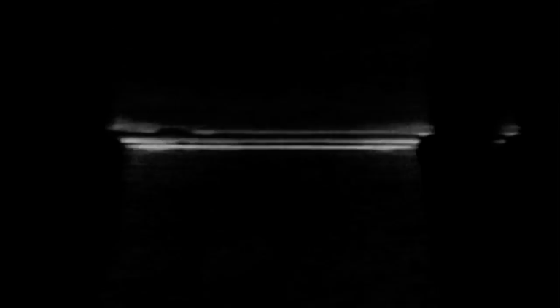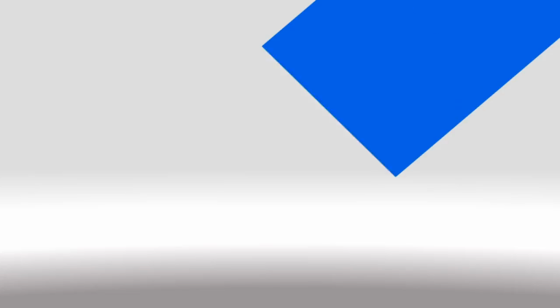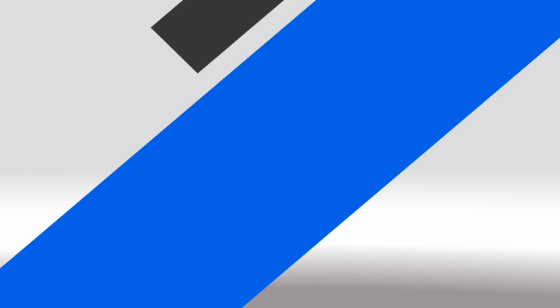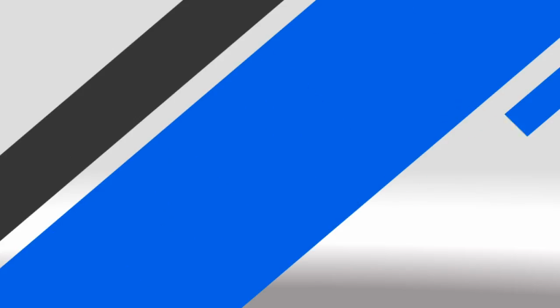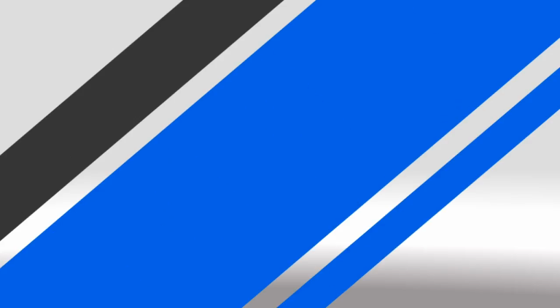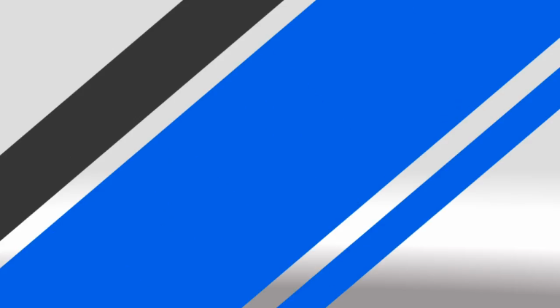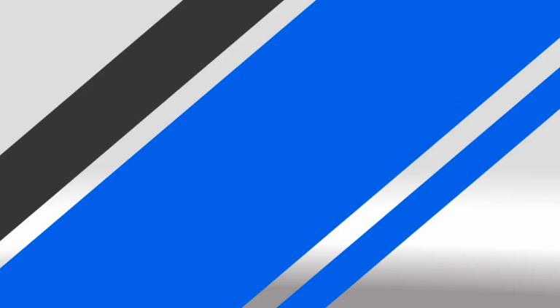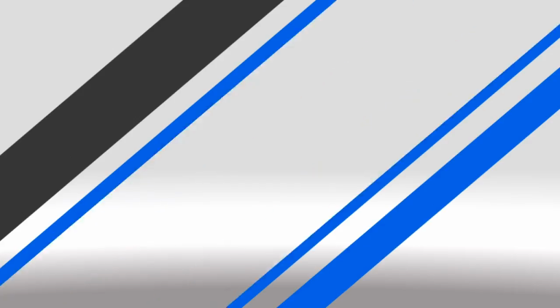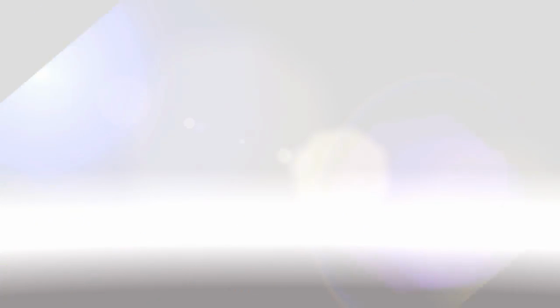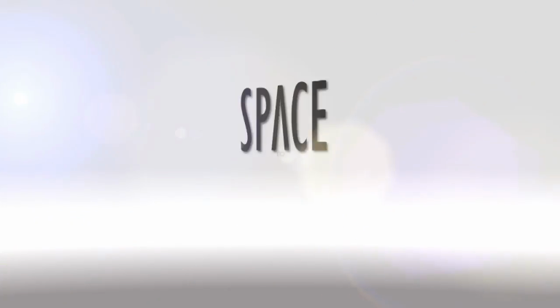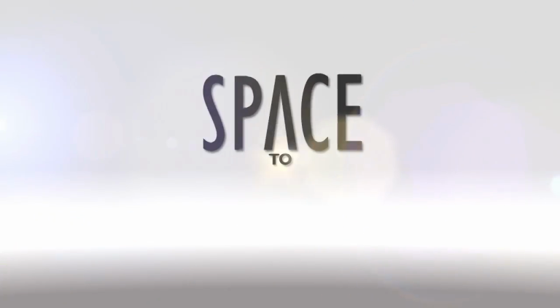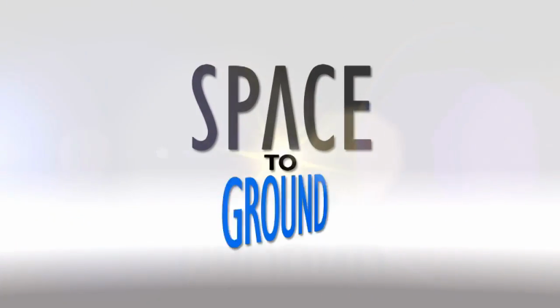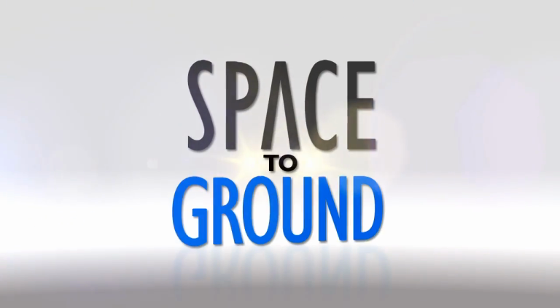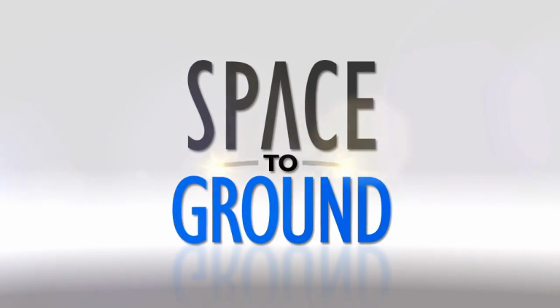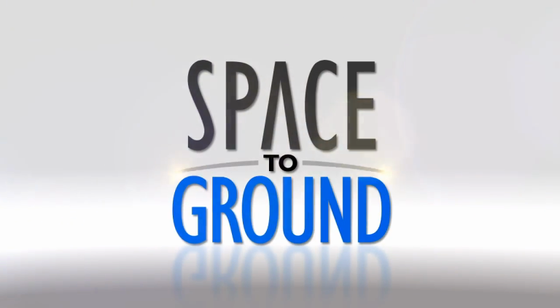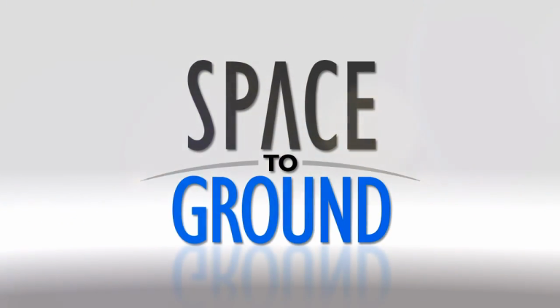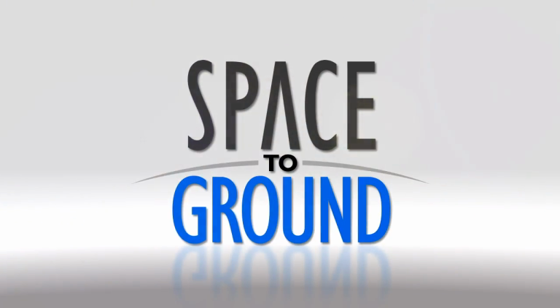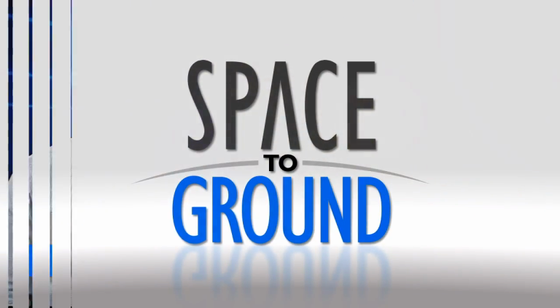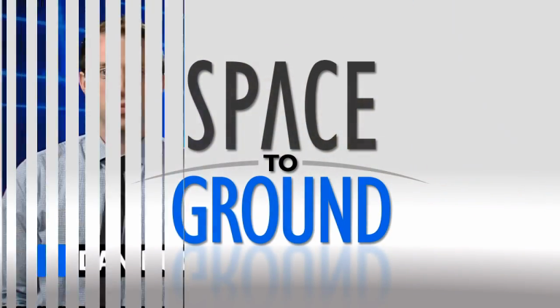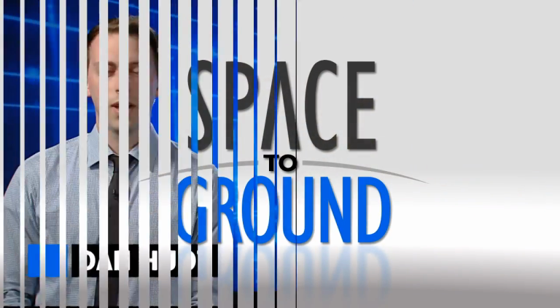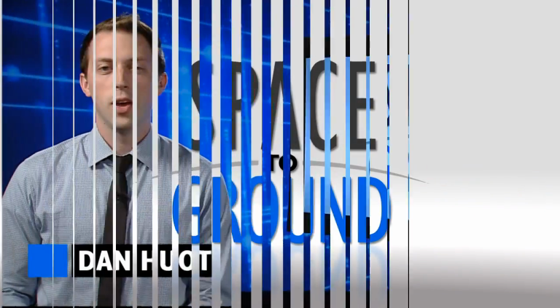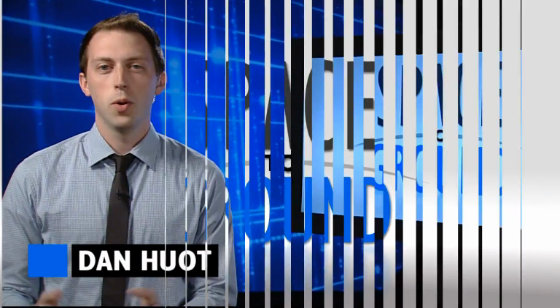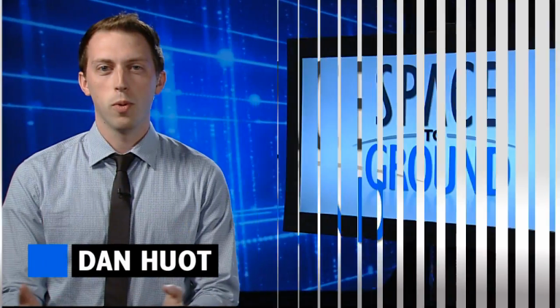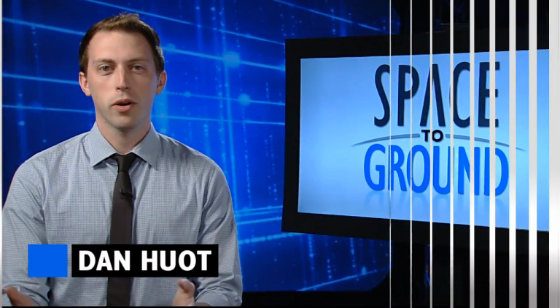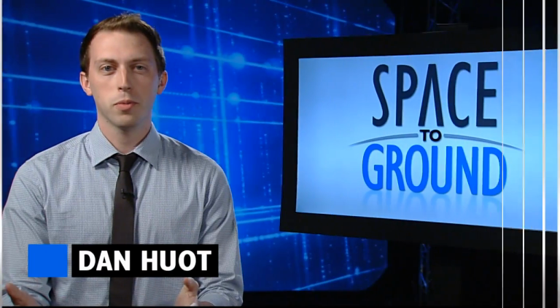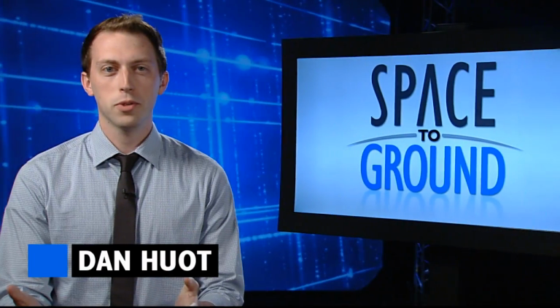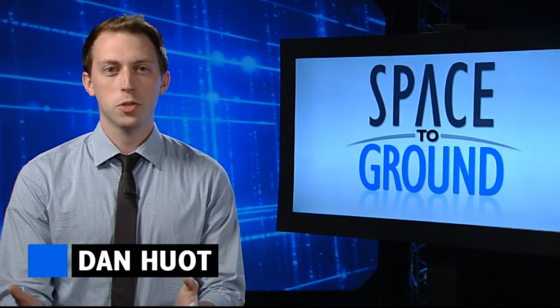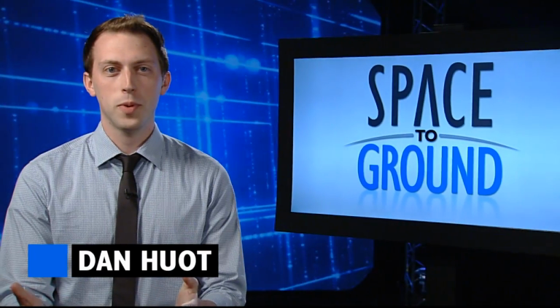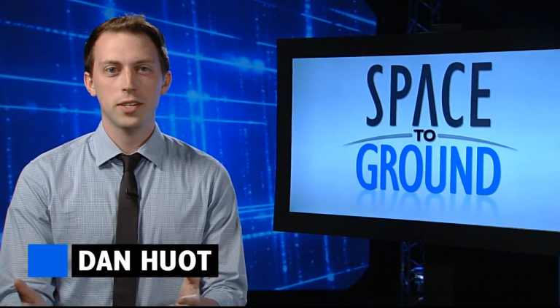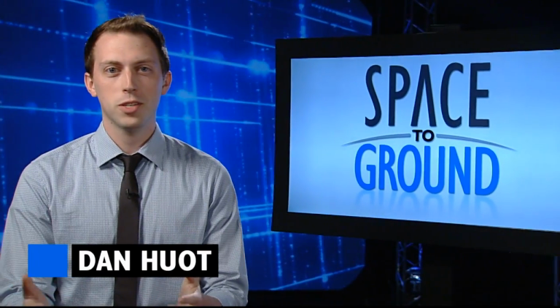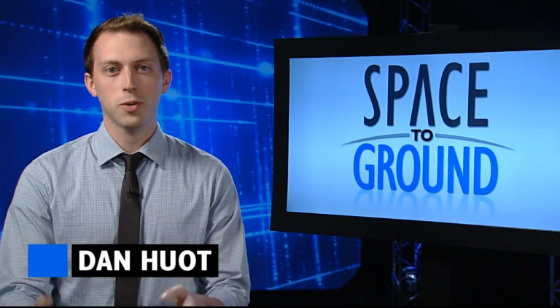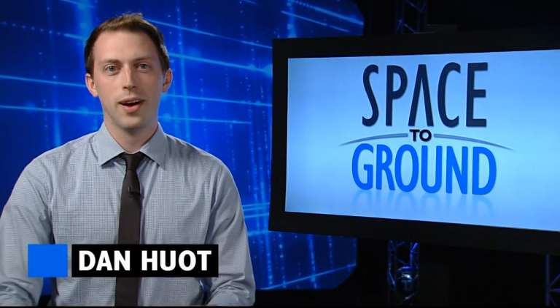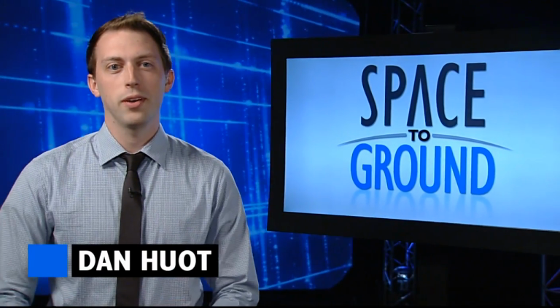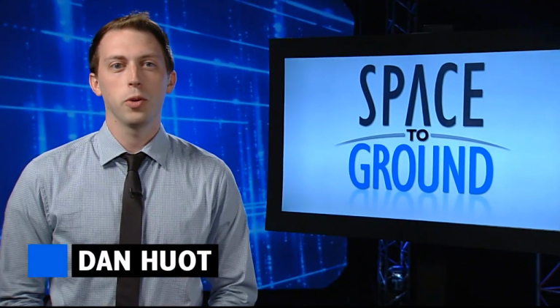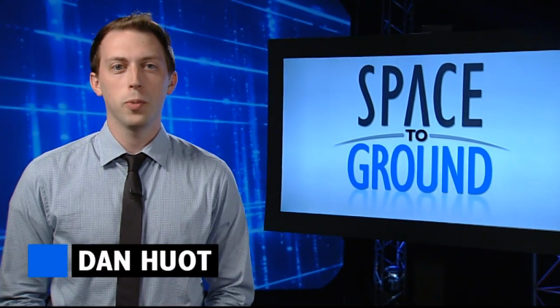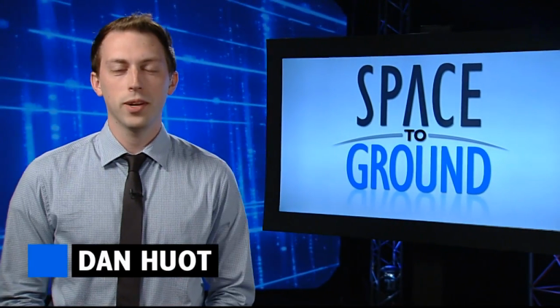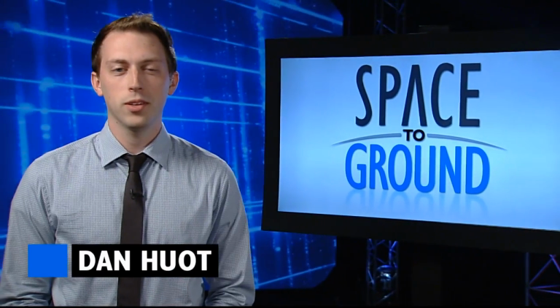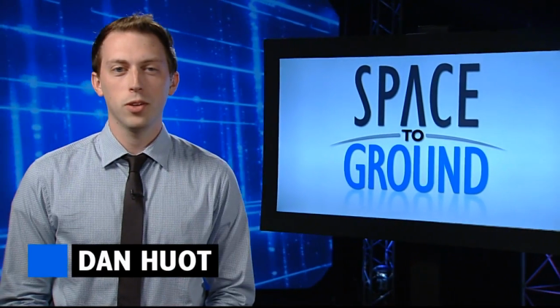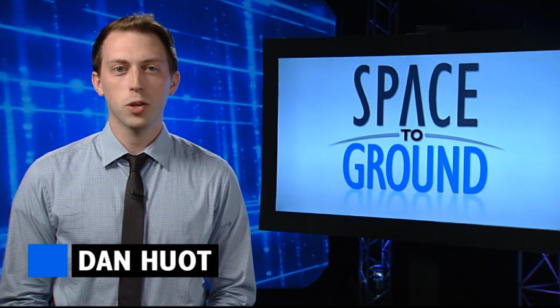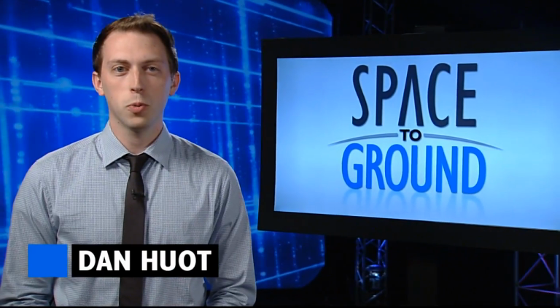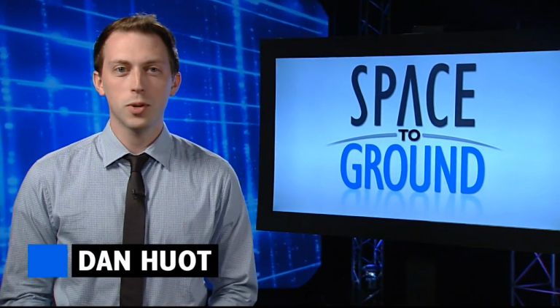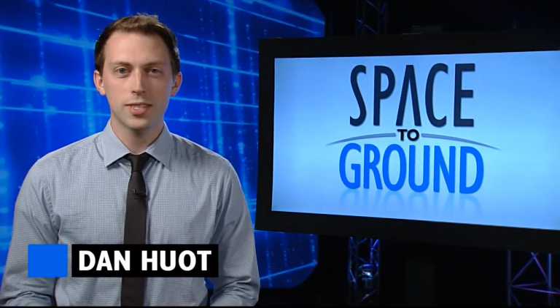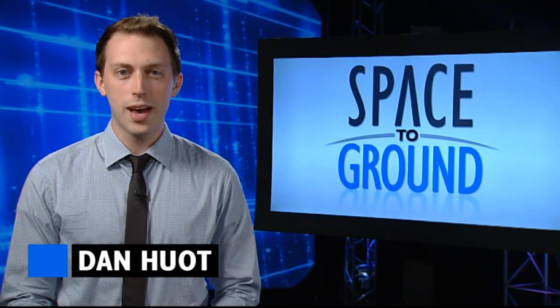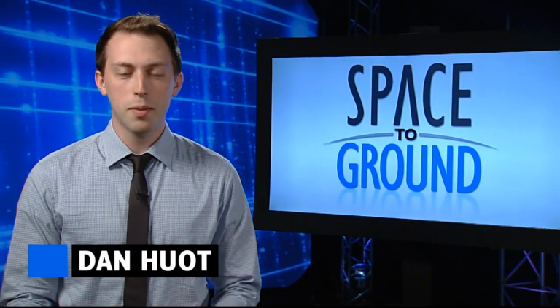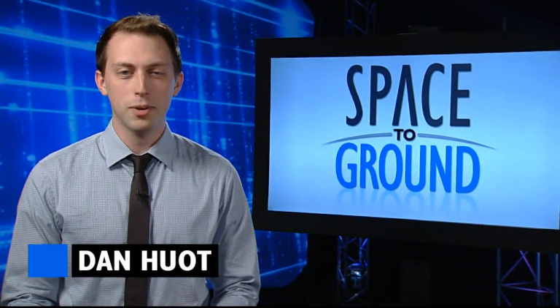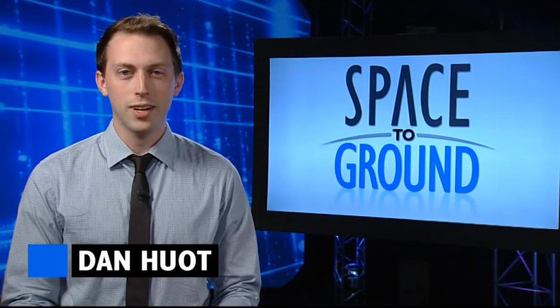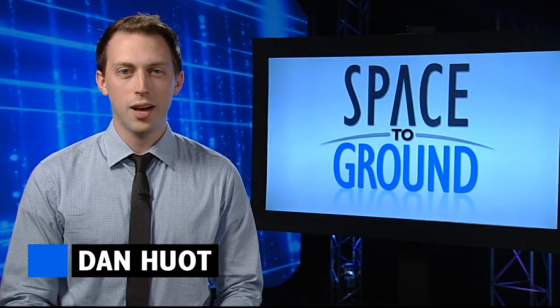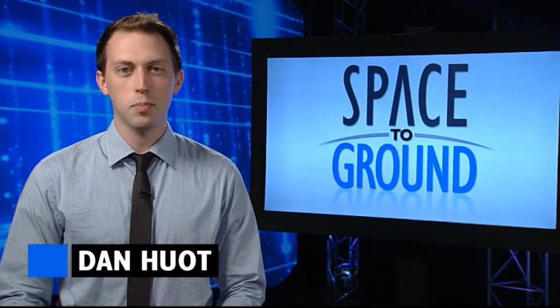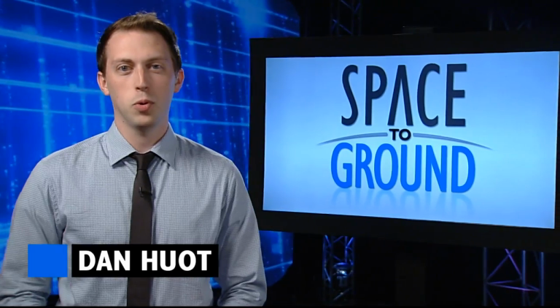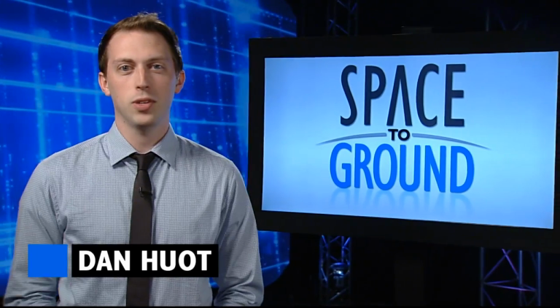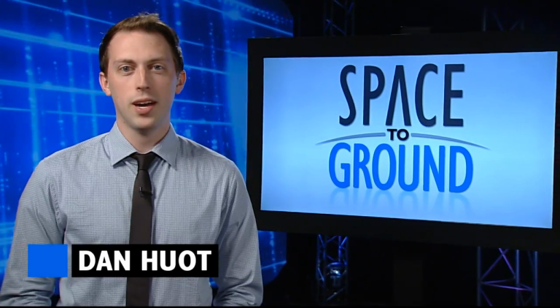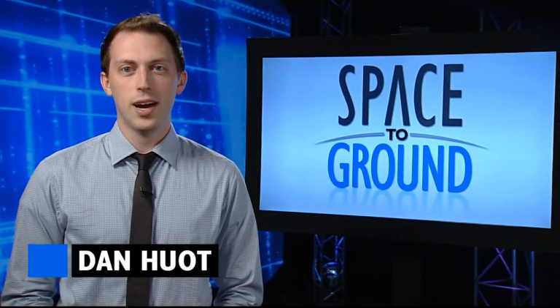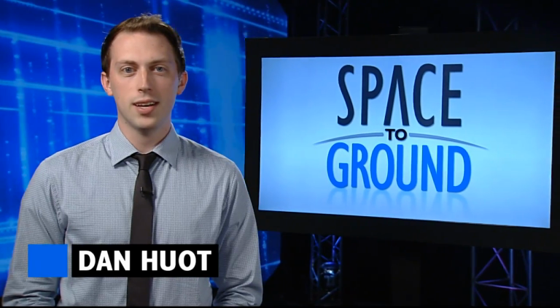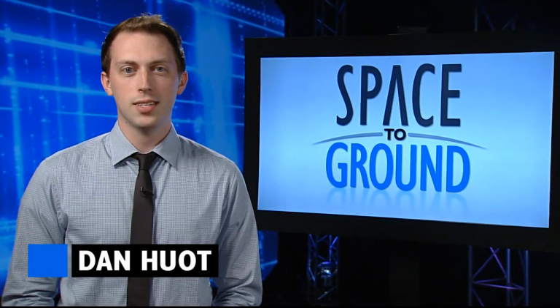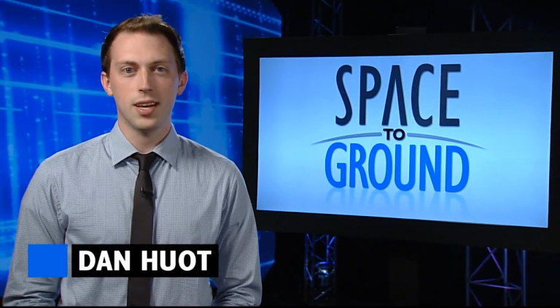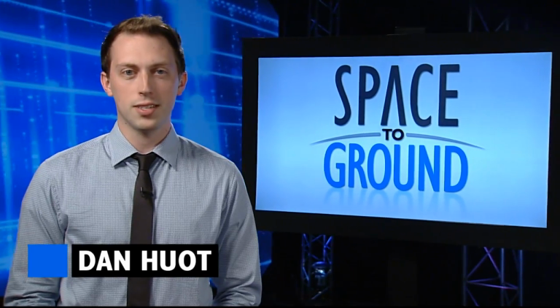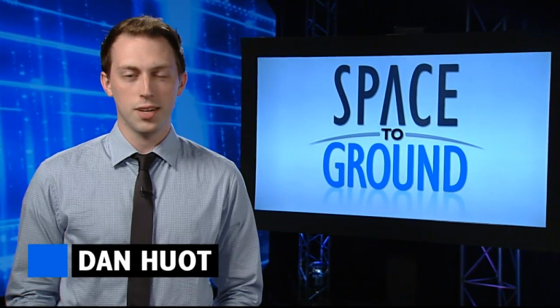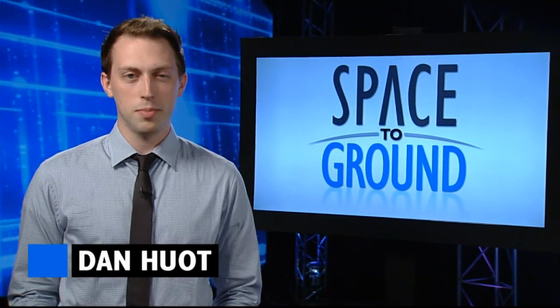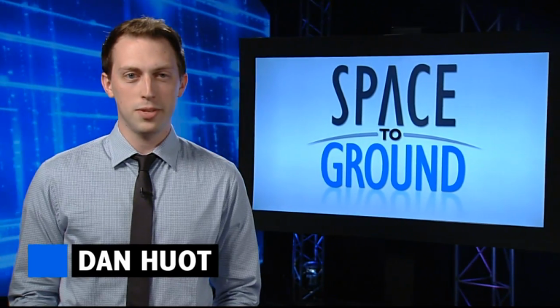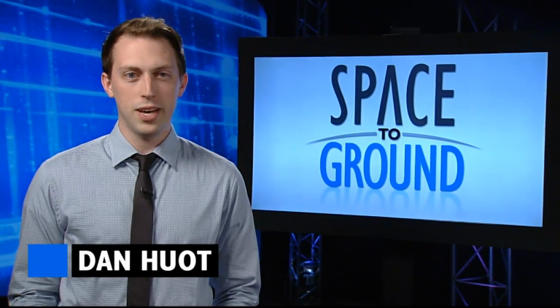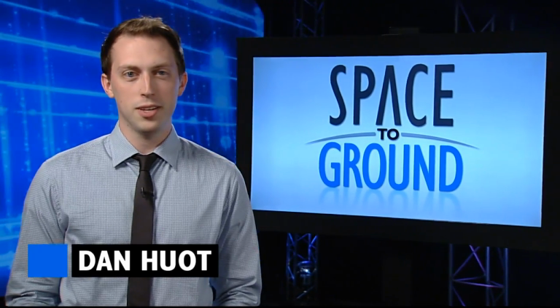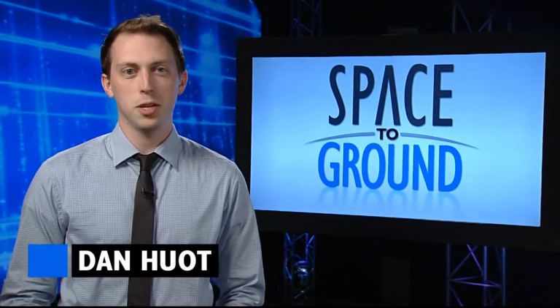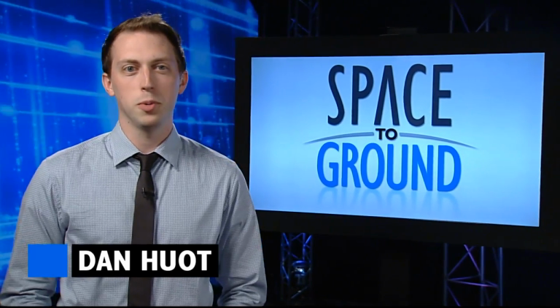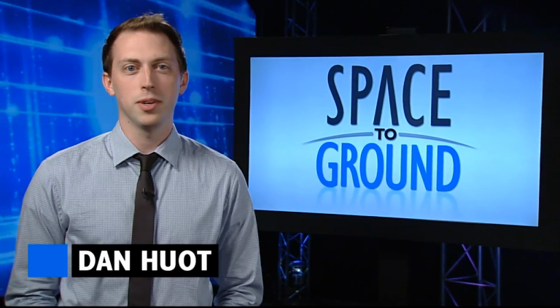Houston Station on Space to Ground. Welcome to Space to Ground, your weekly look at what's happening on board the ISS. I'm Dan Hewitt.